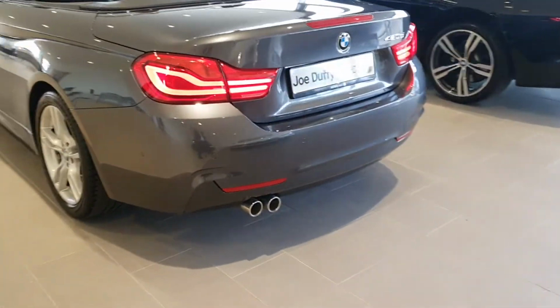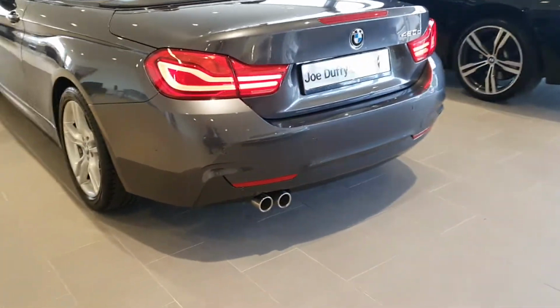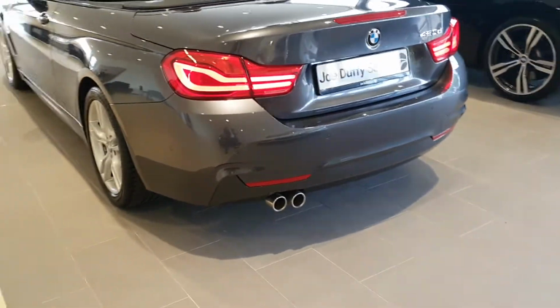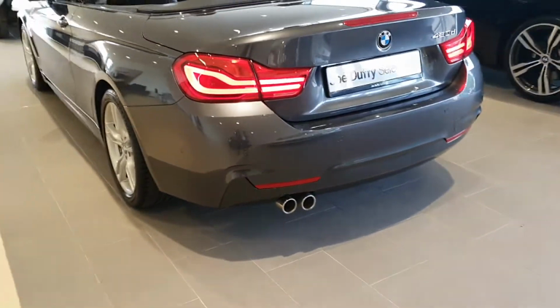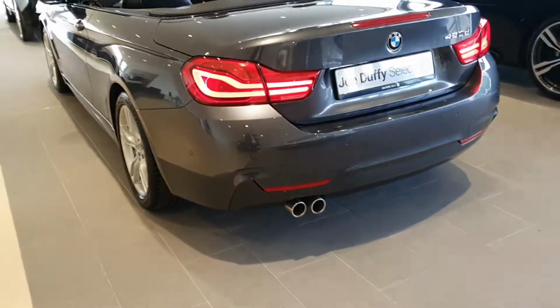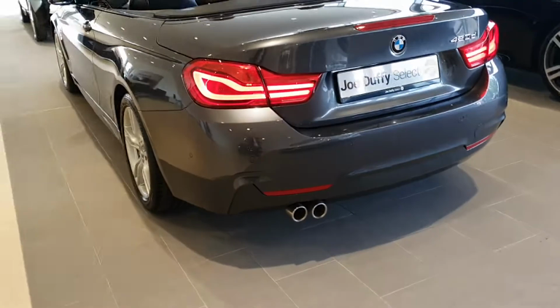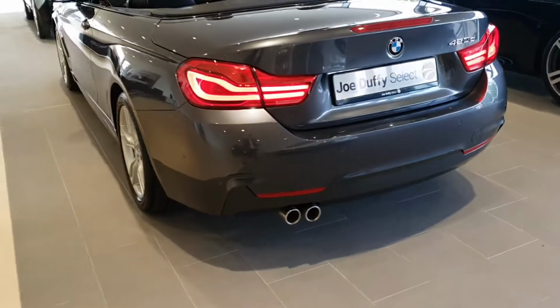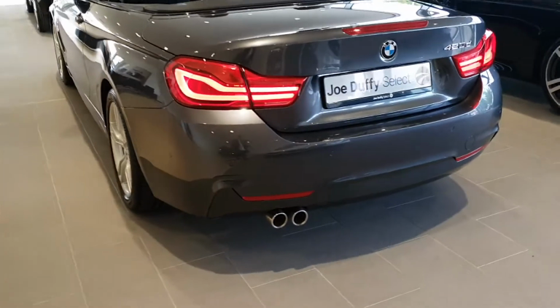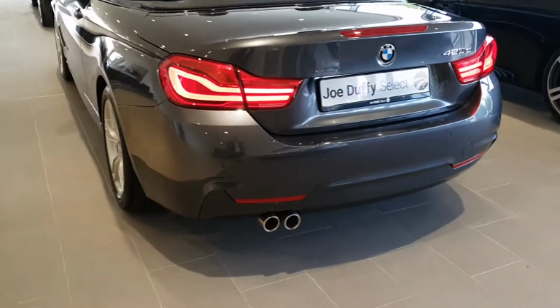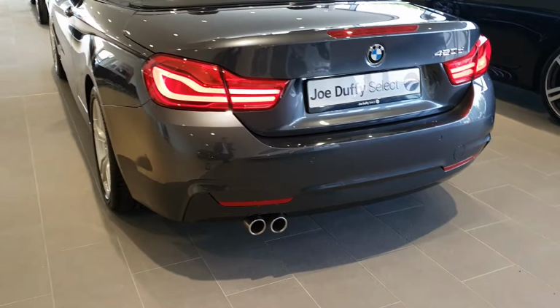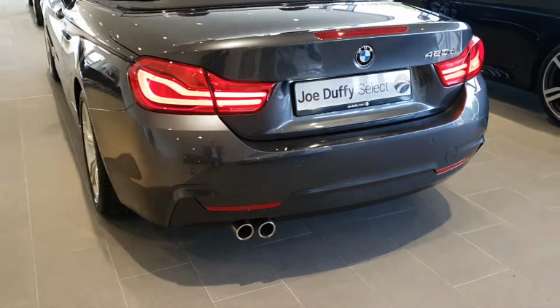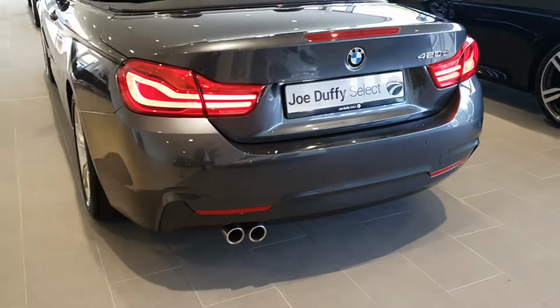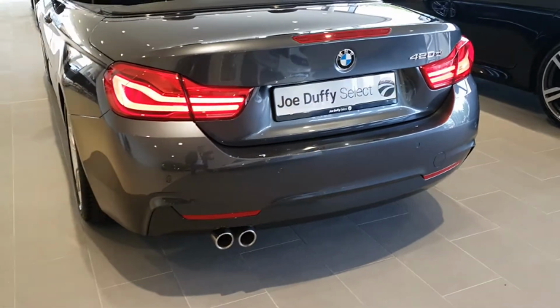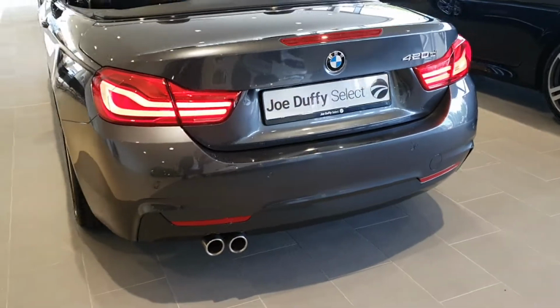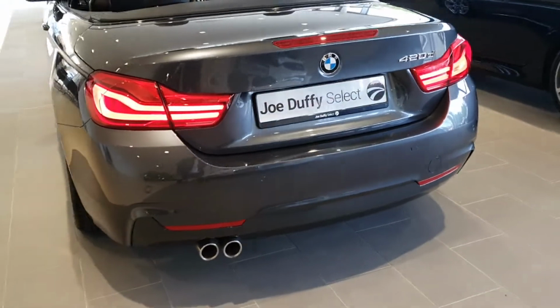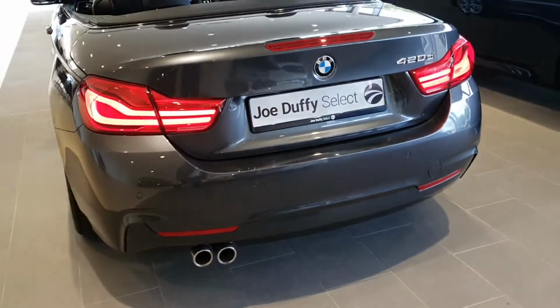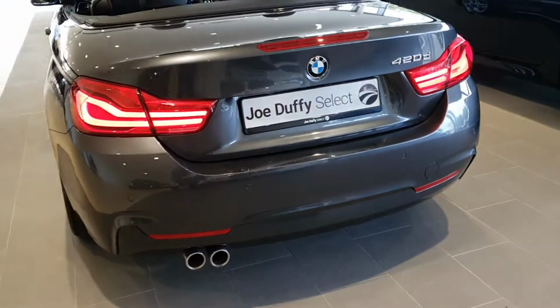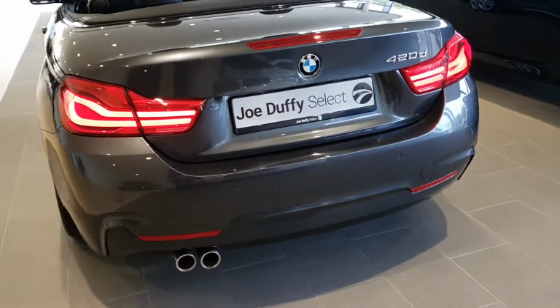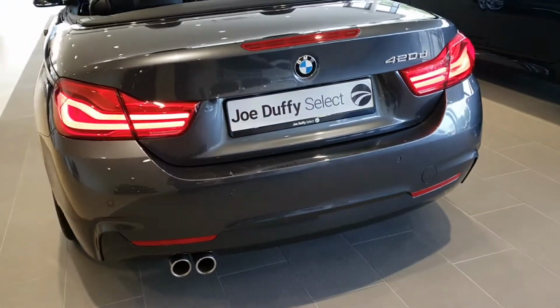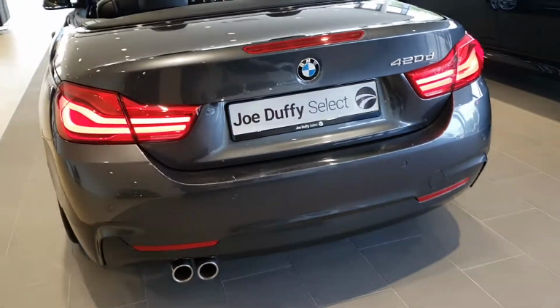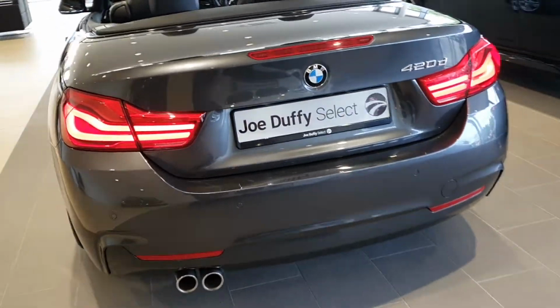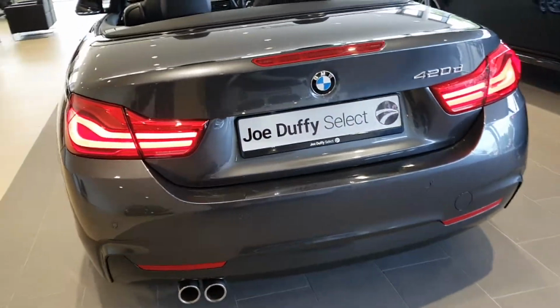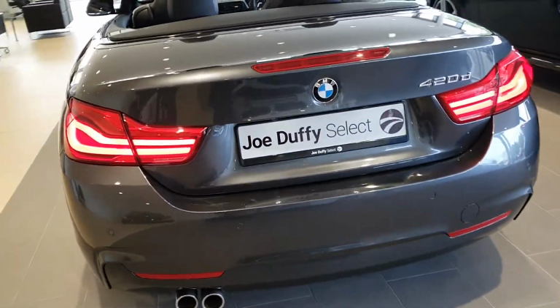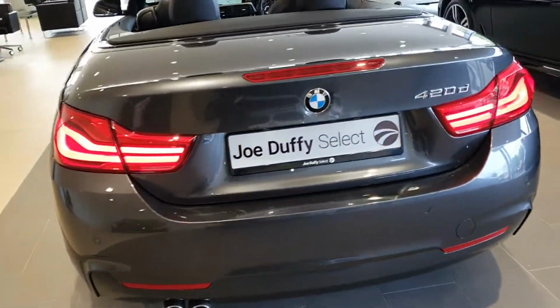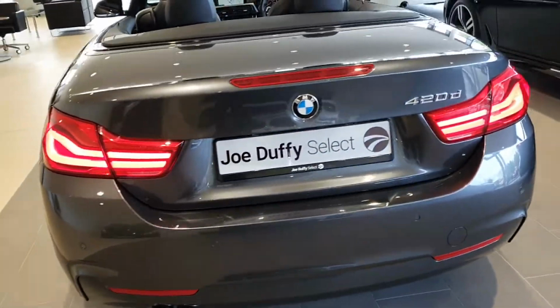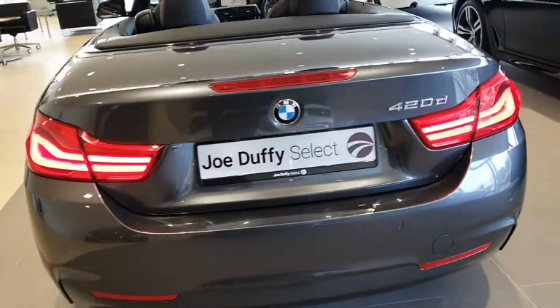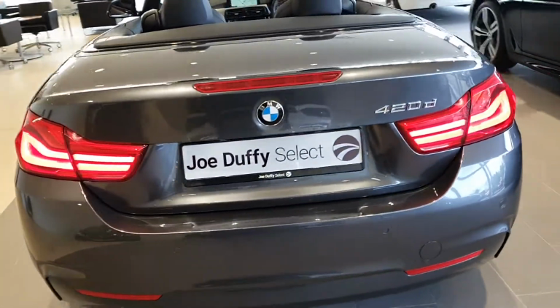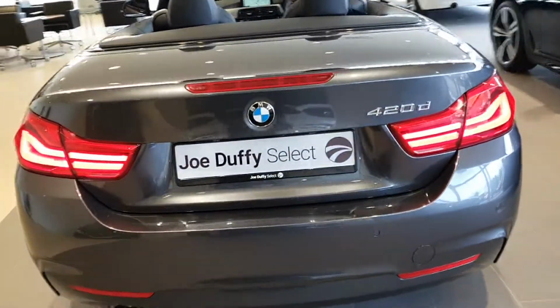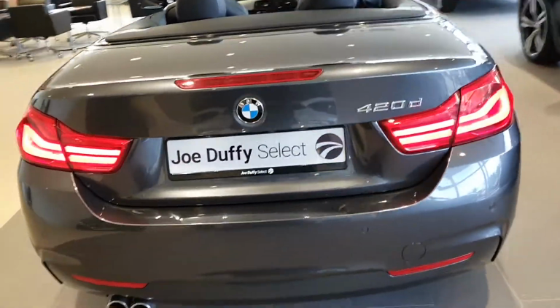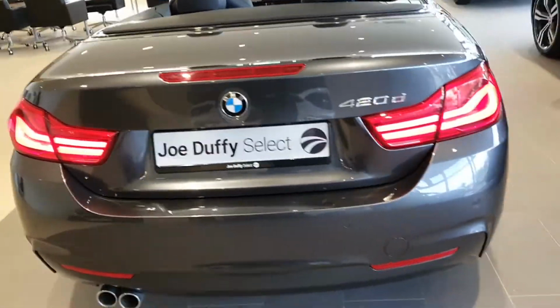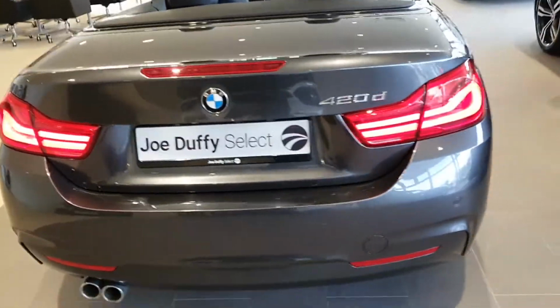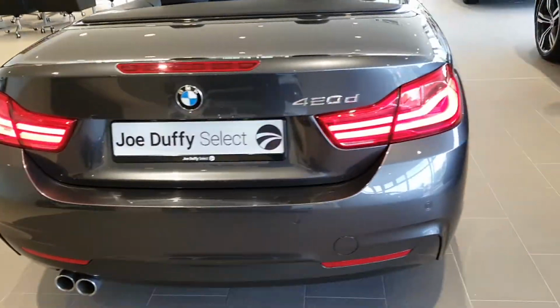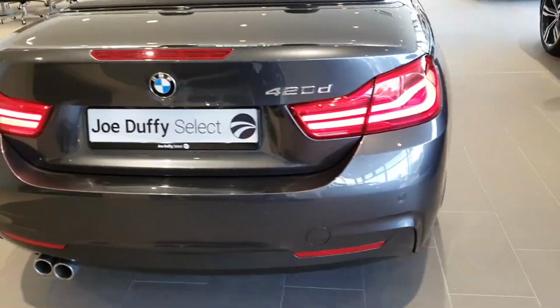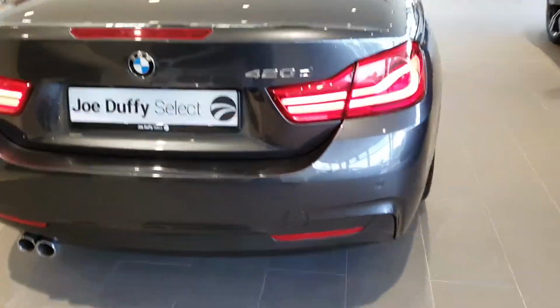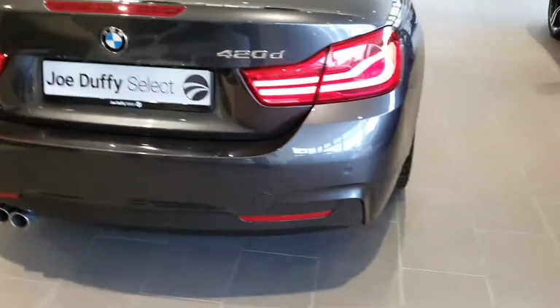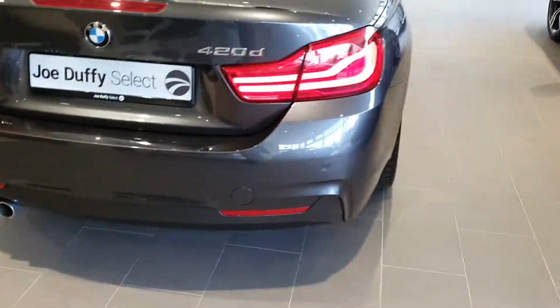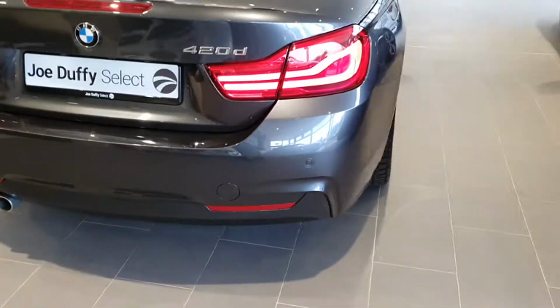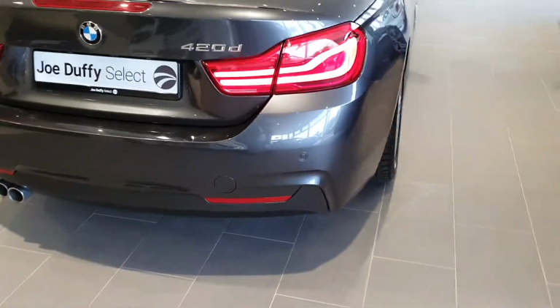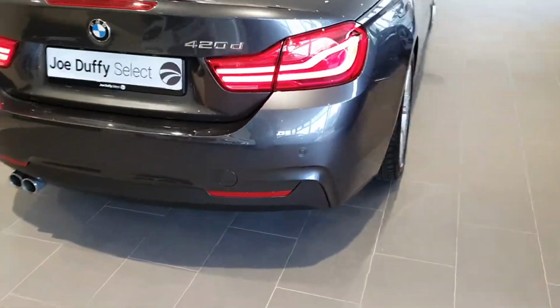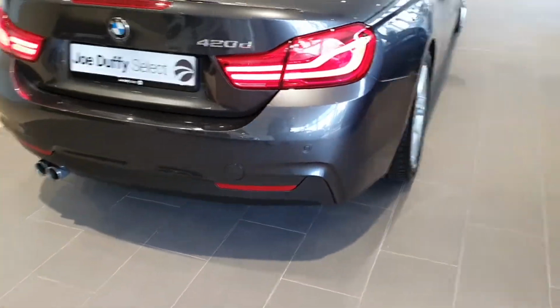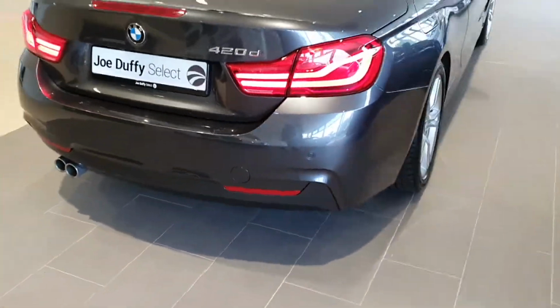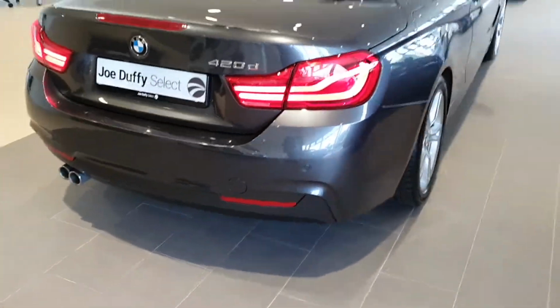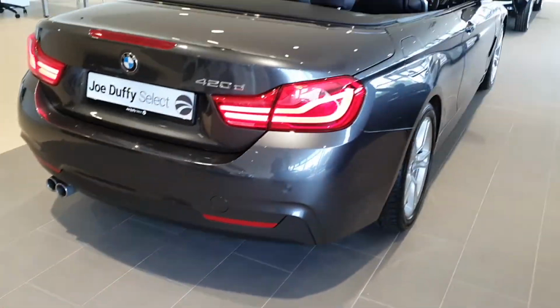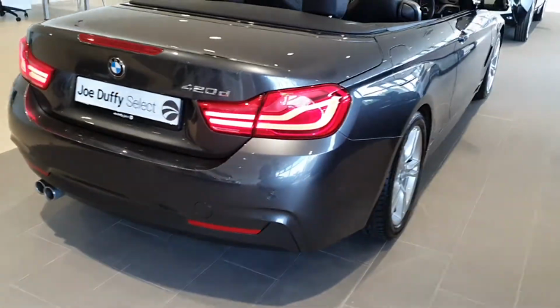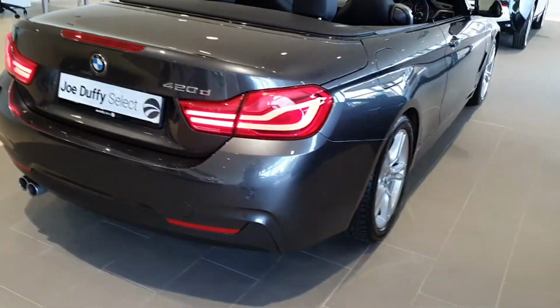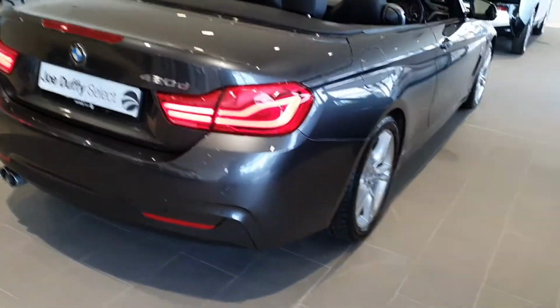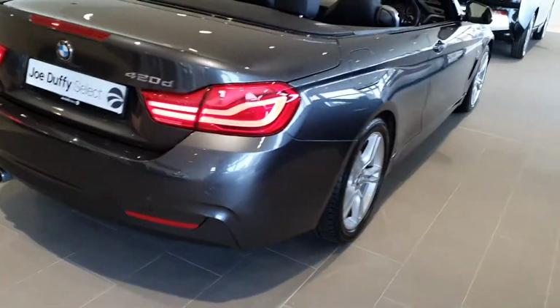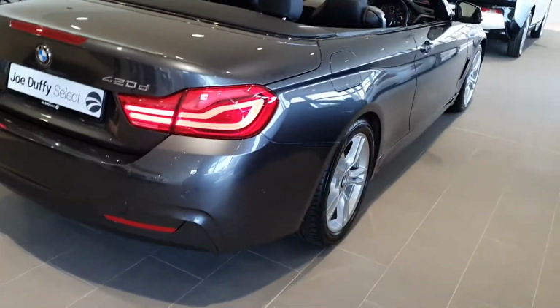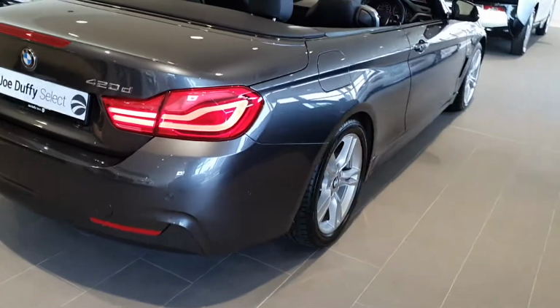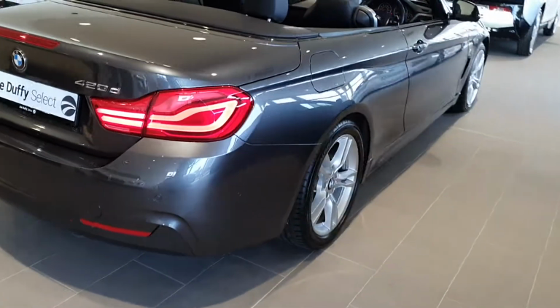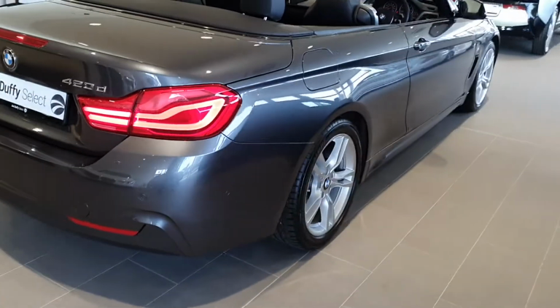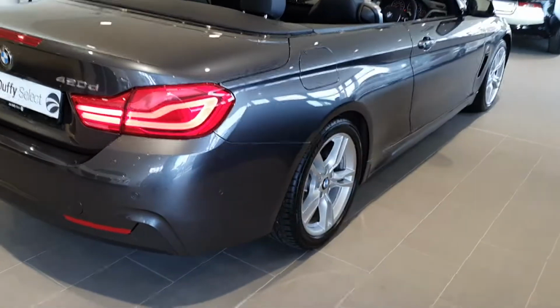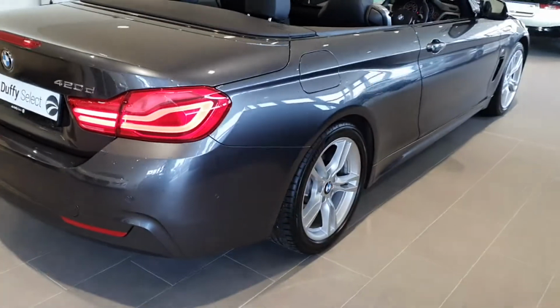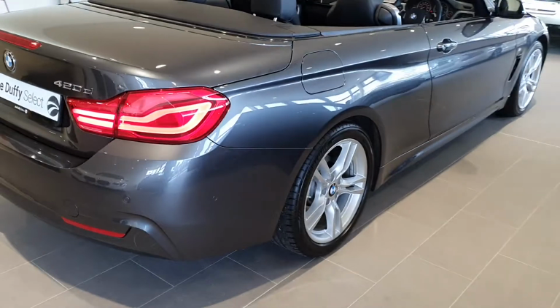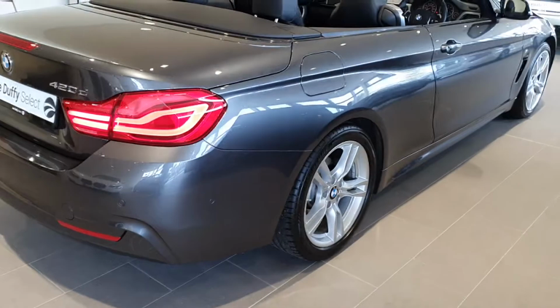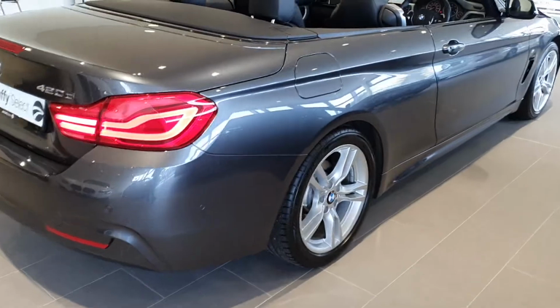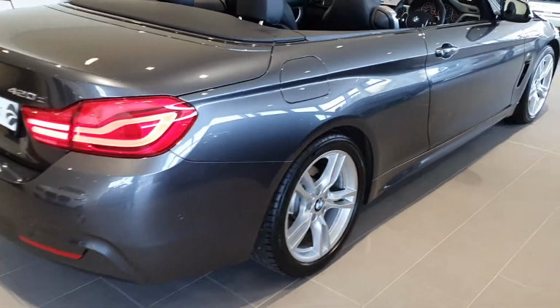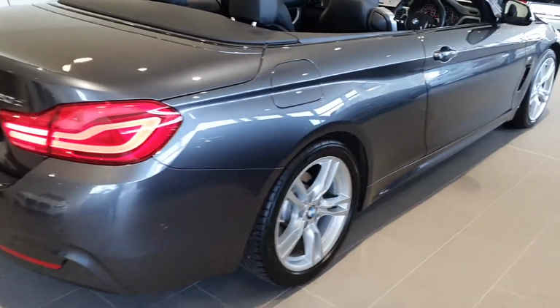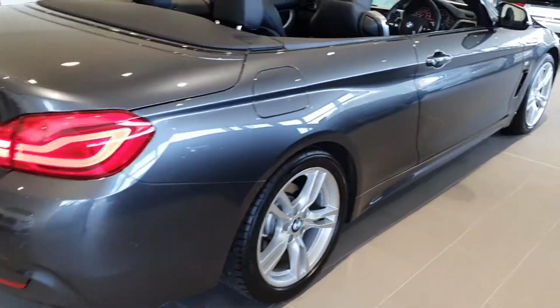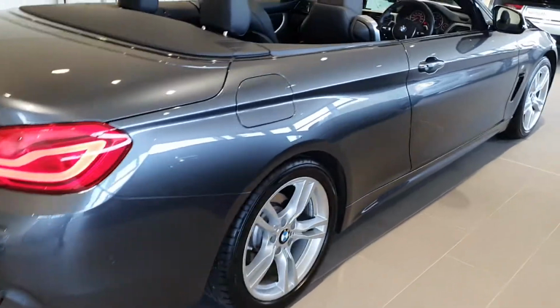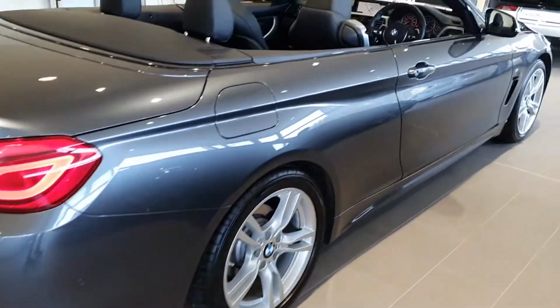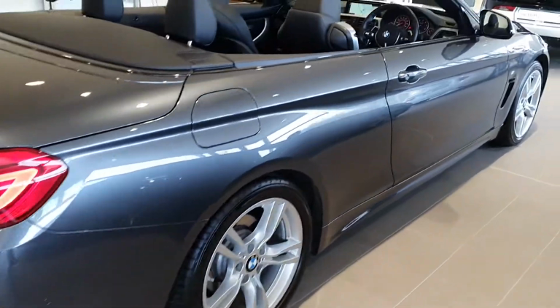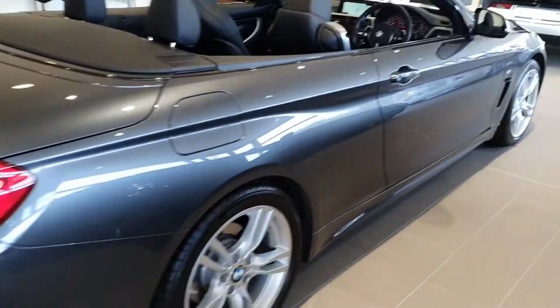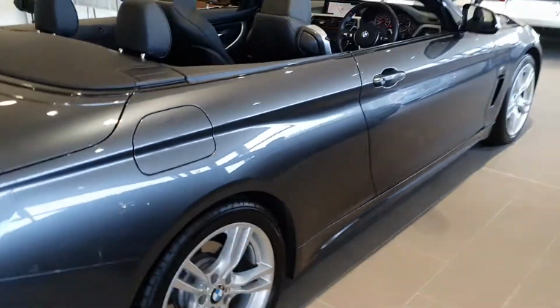Twin exhaust pipes, full M Sport bumper, beautiful tail lights to the rear. As you can see, this car is in fantastic condition.